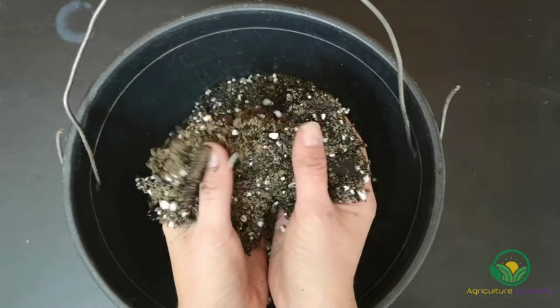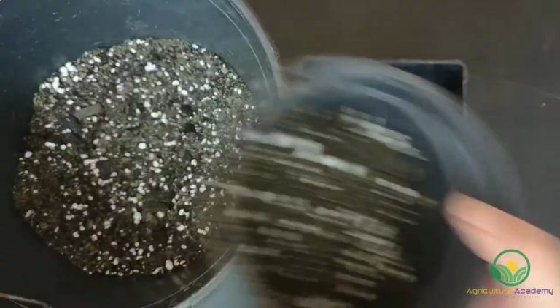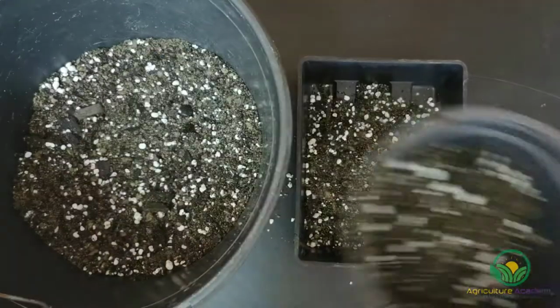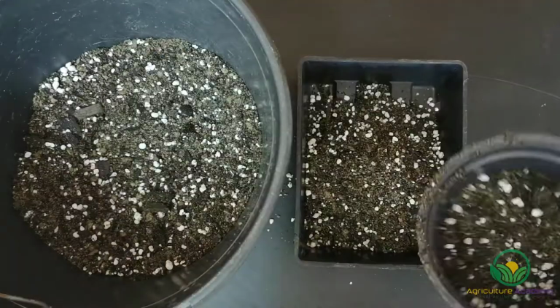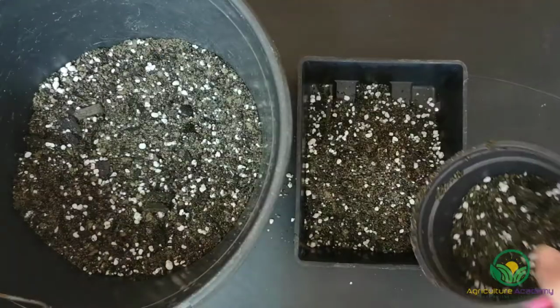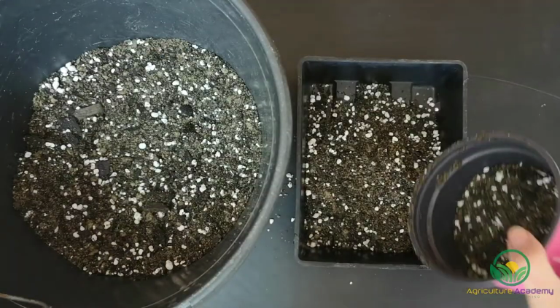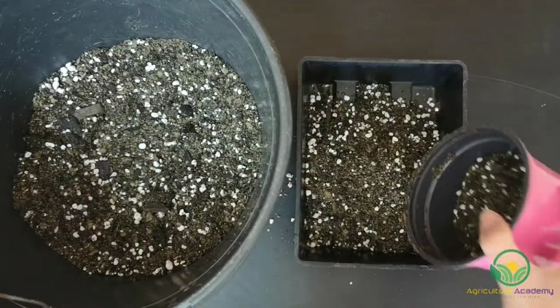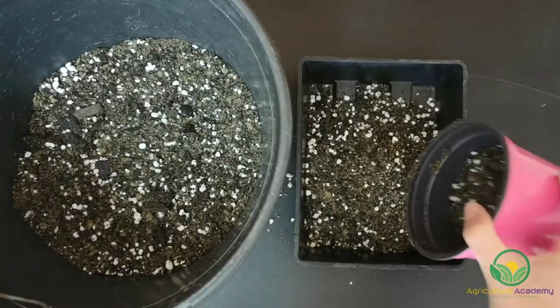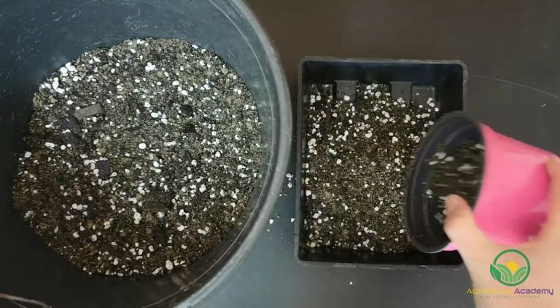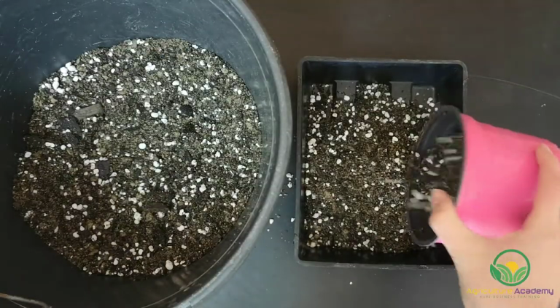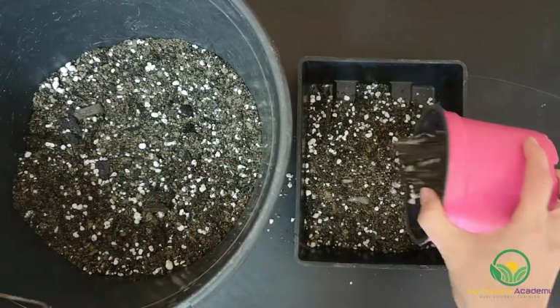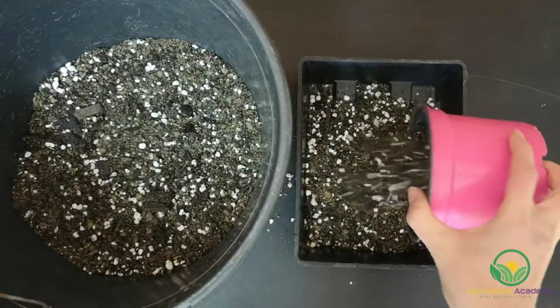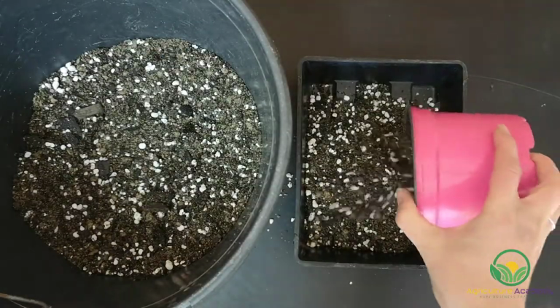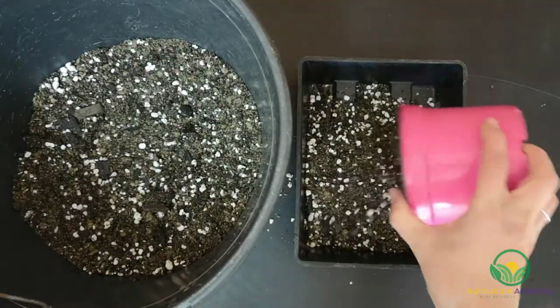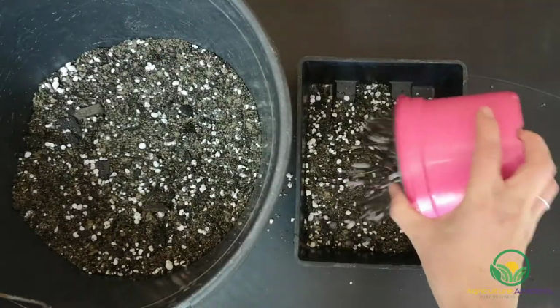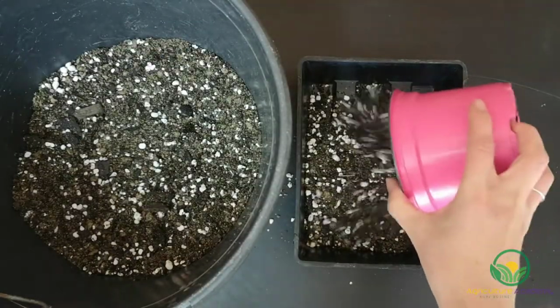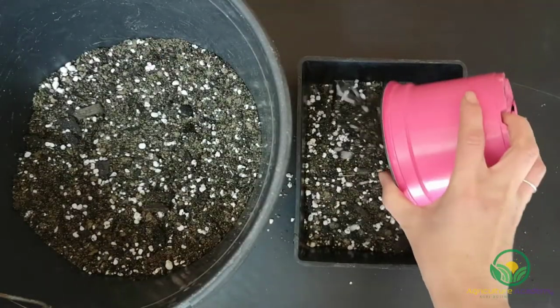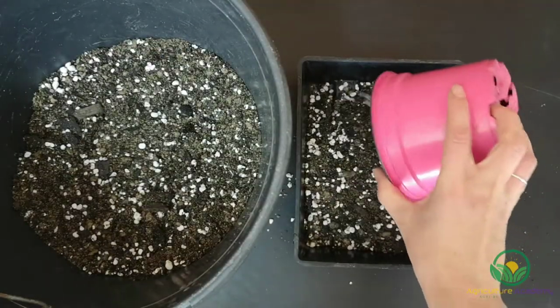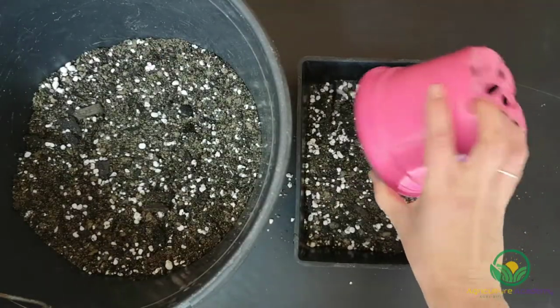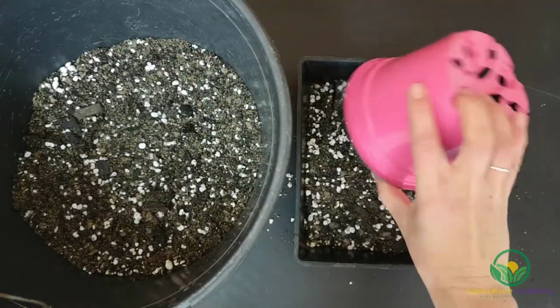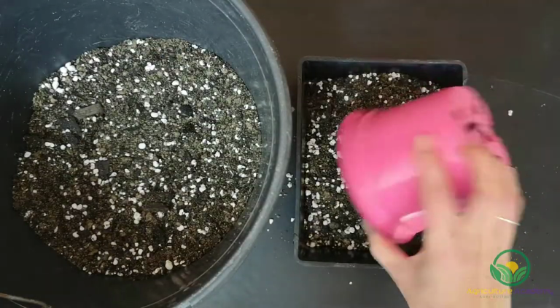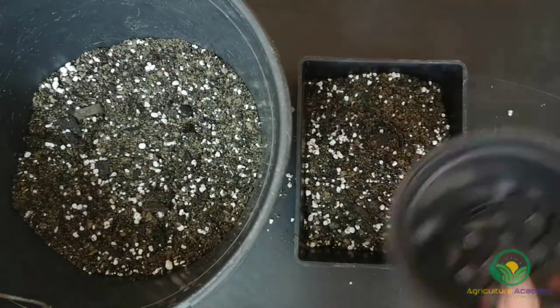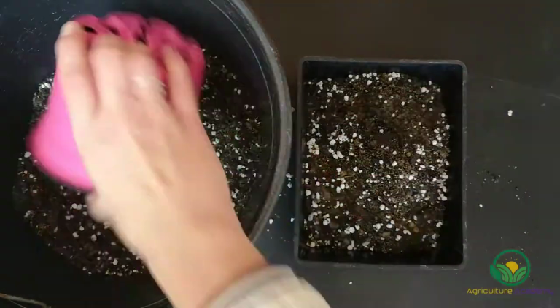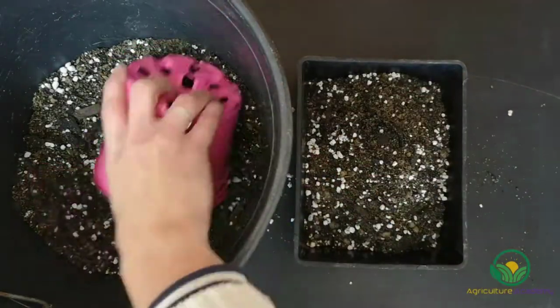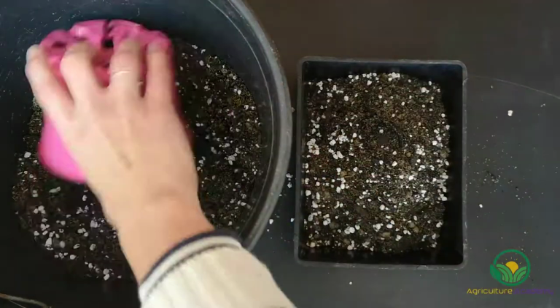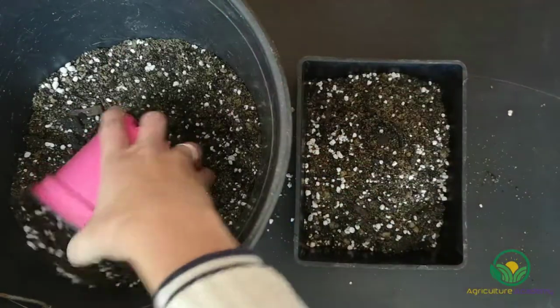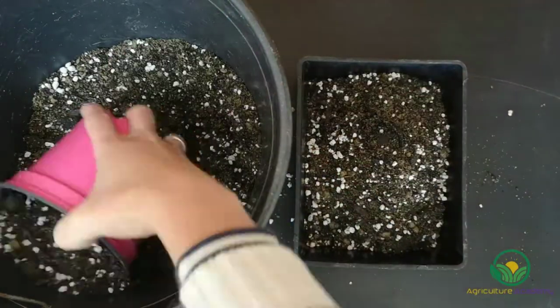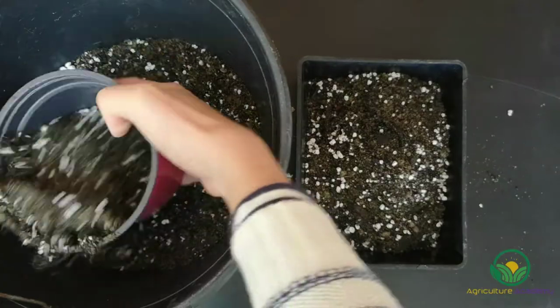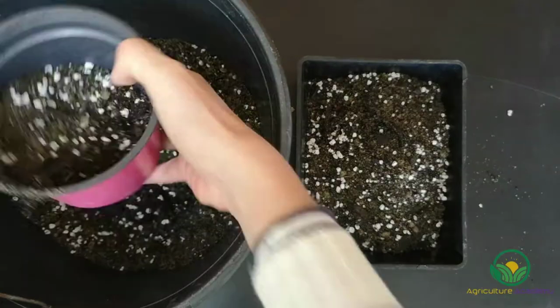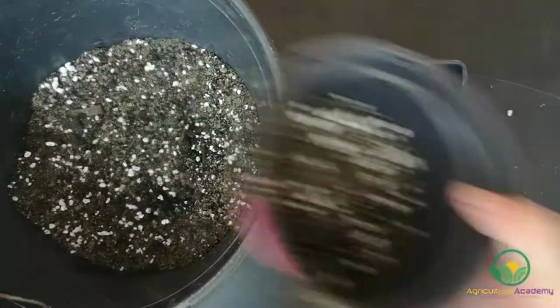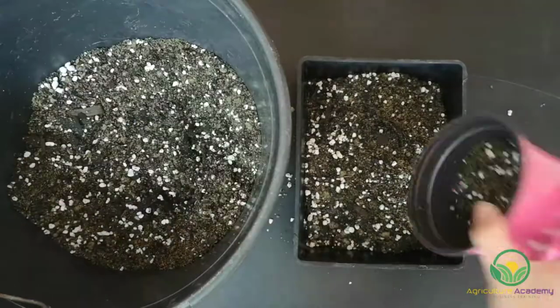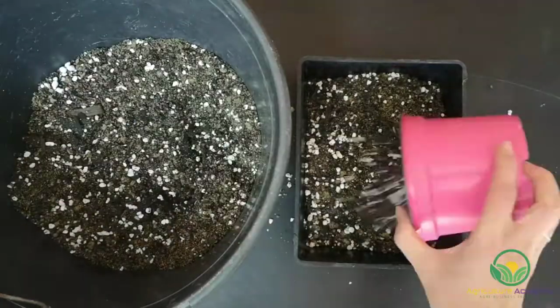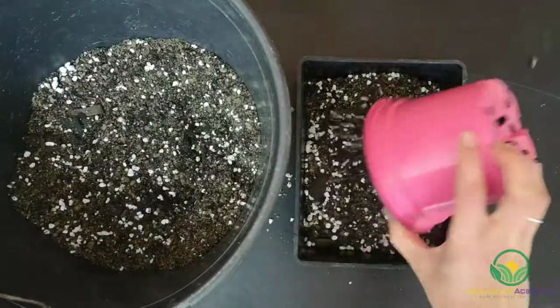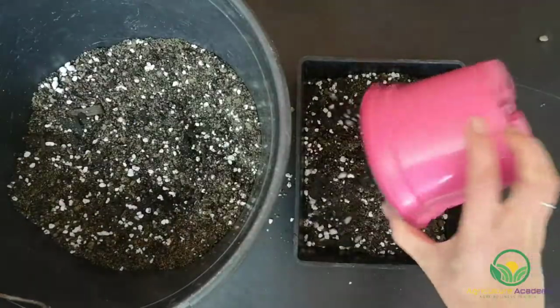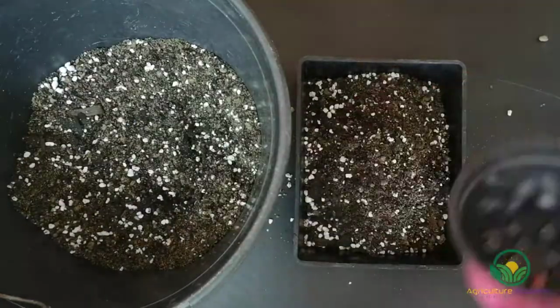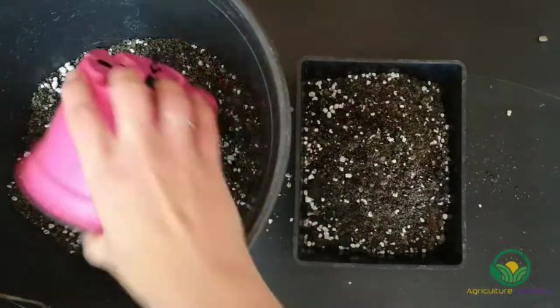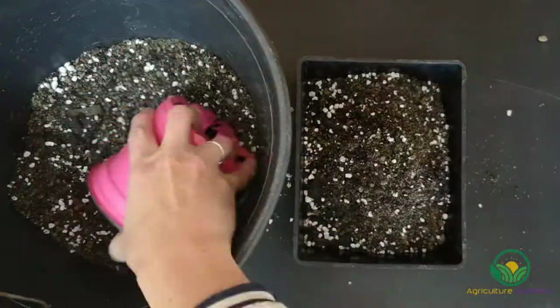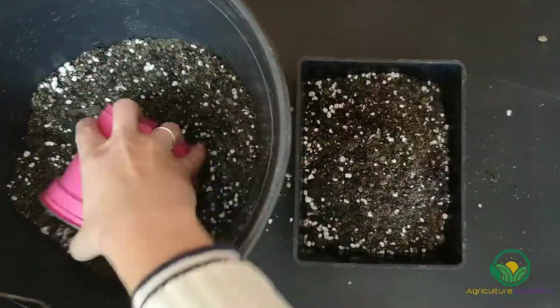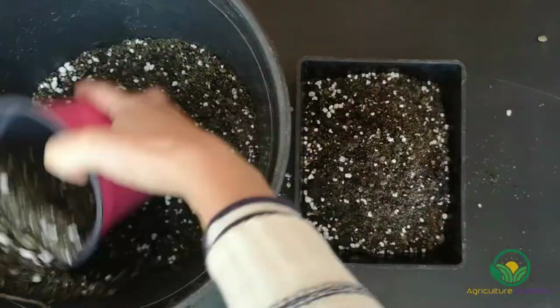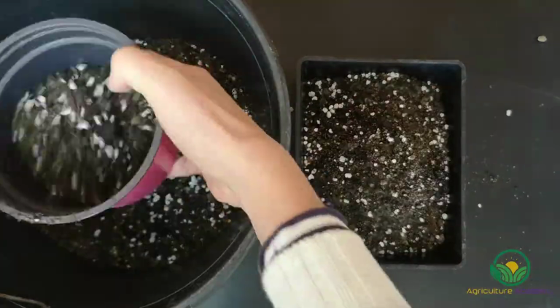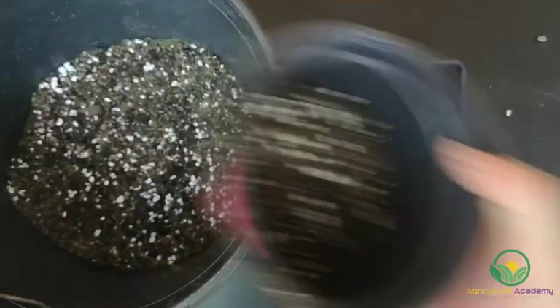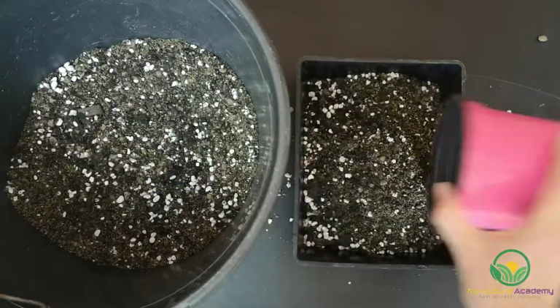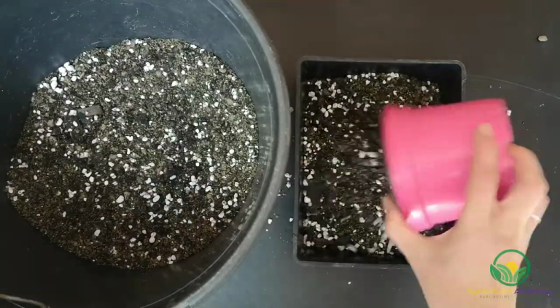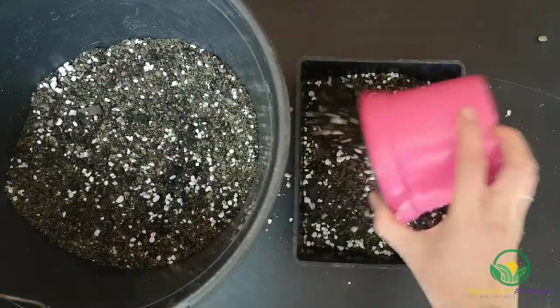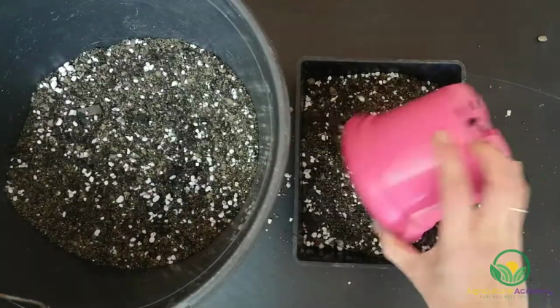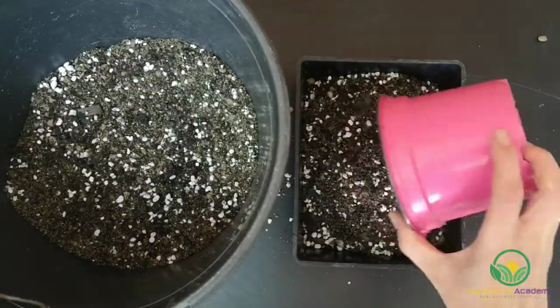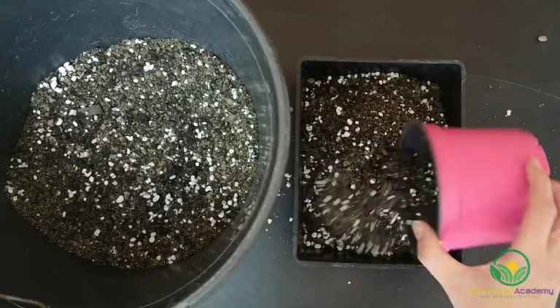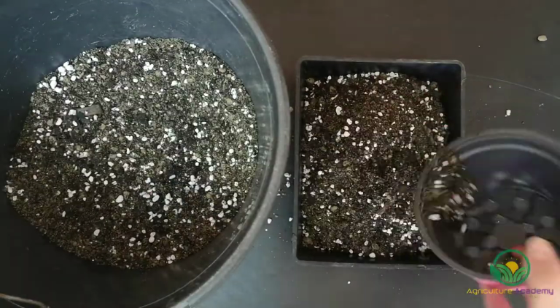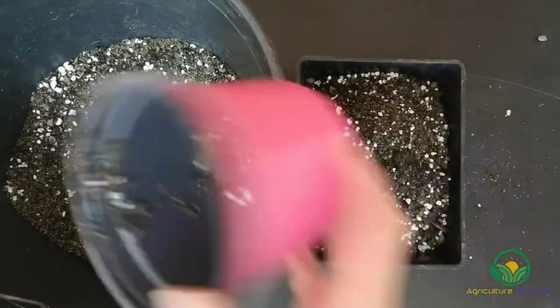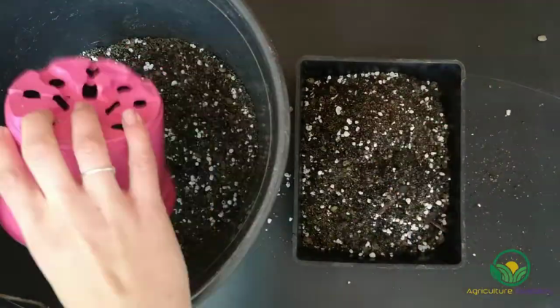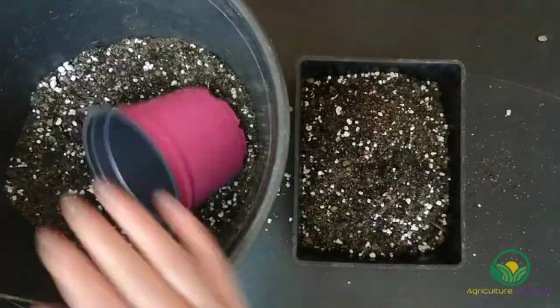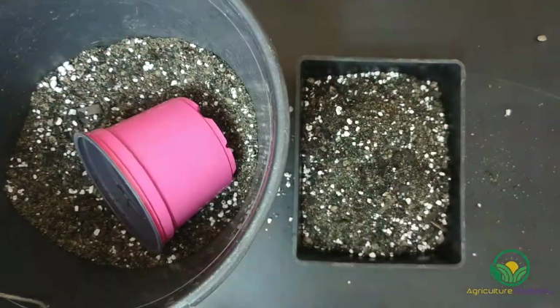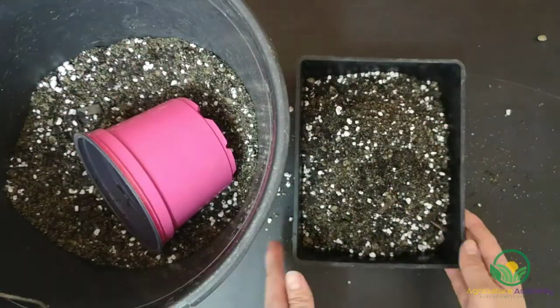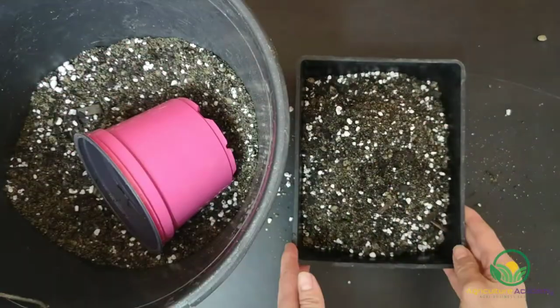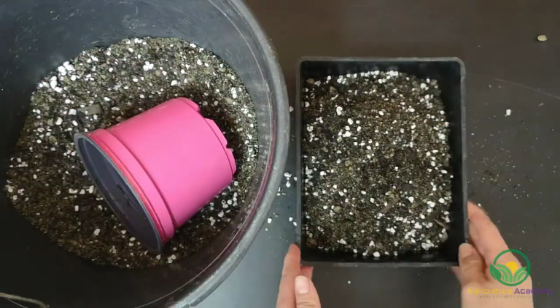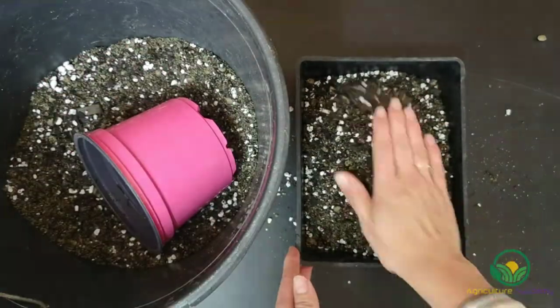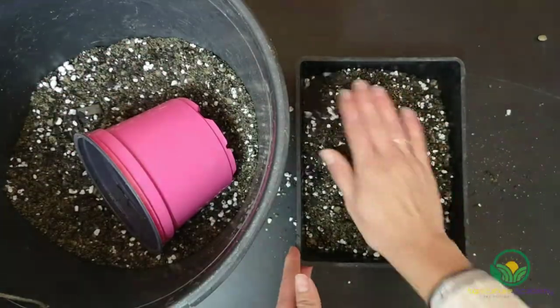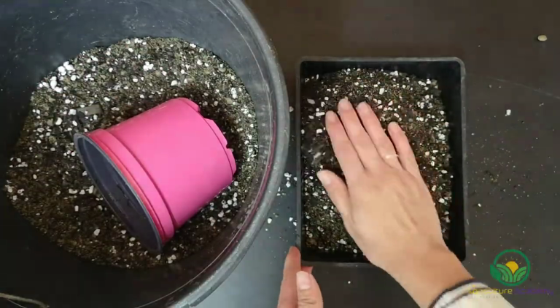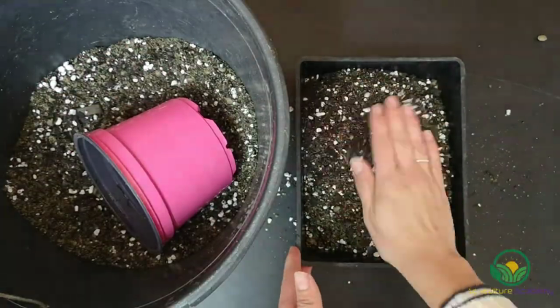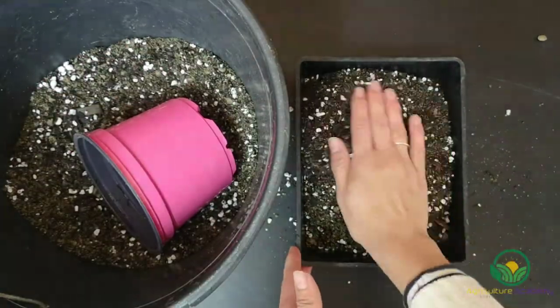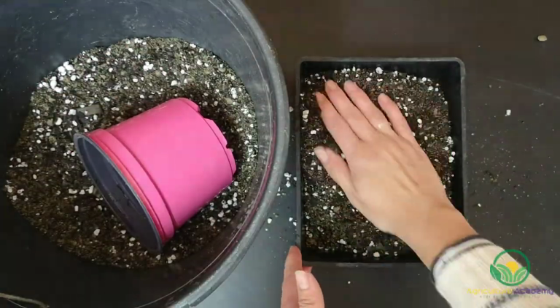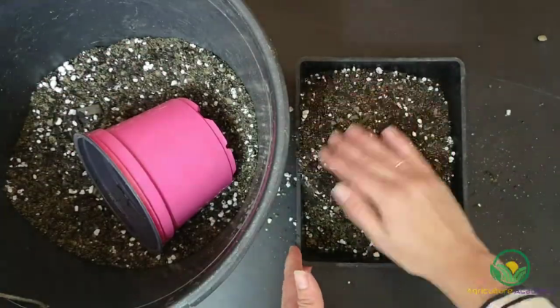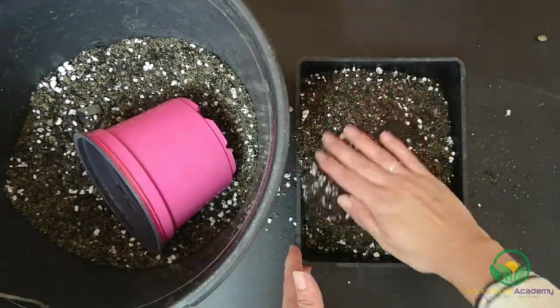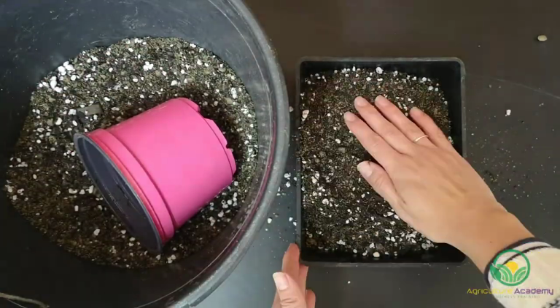Now, fill your trays with the growing medium and gently level it. Make sure there are no large gaps in the soil for your seeds to fall into.